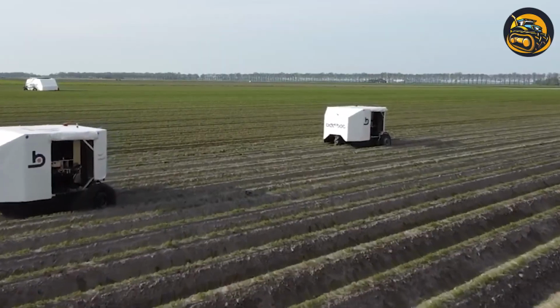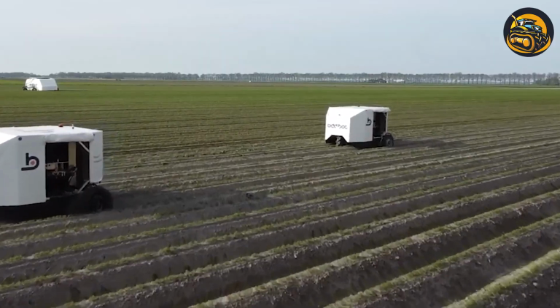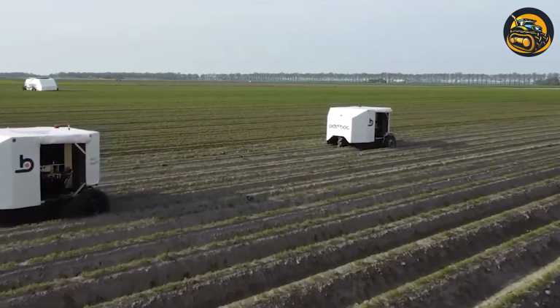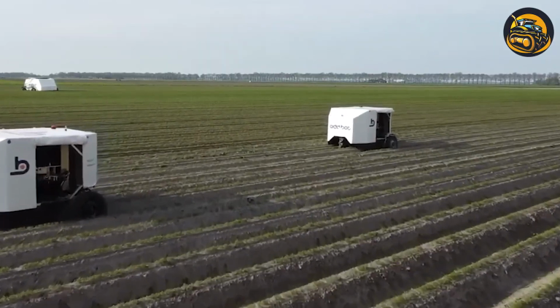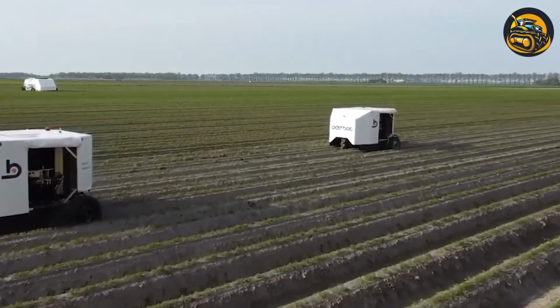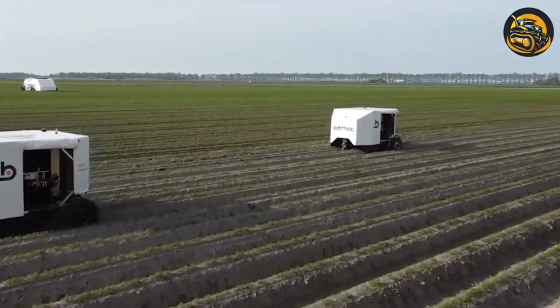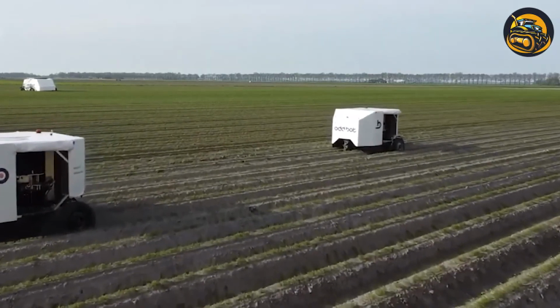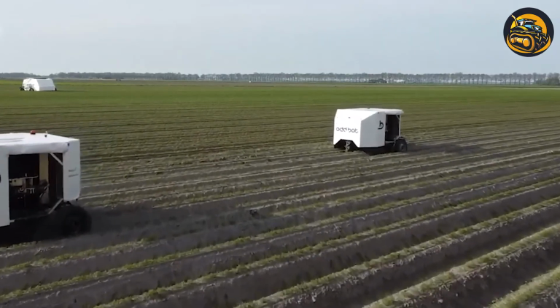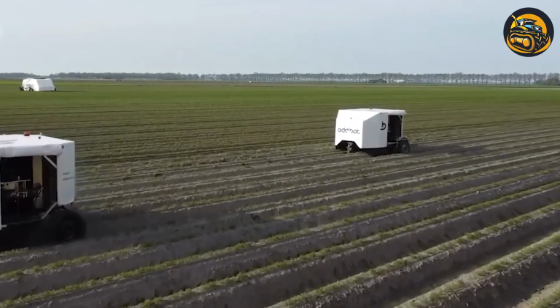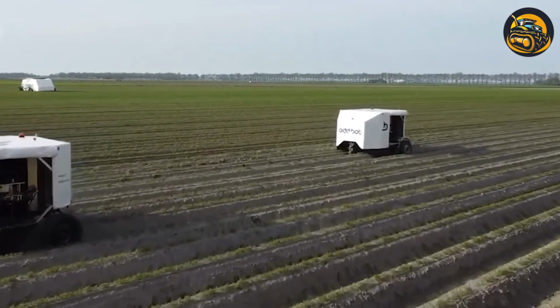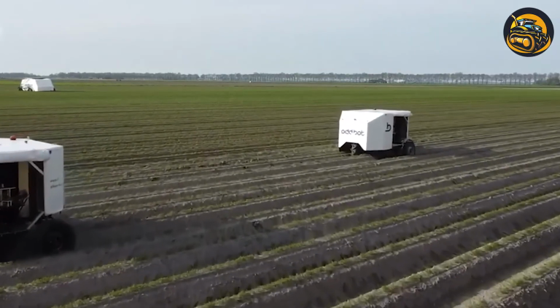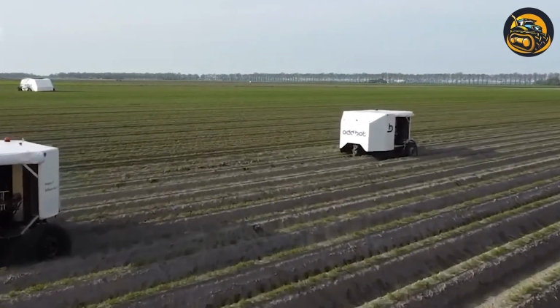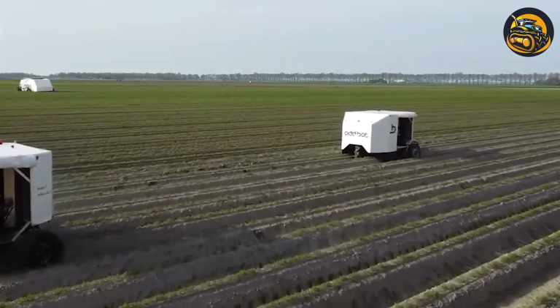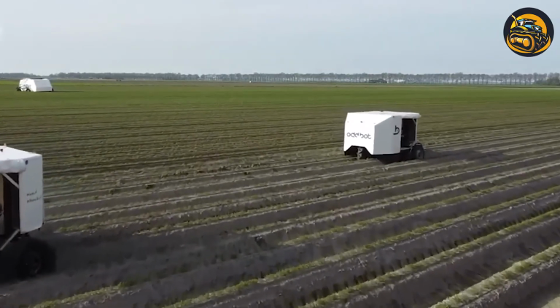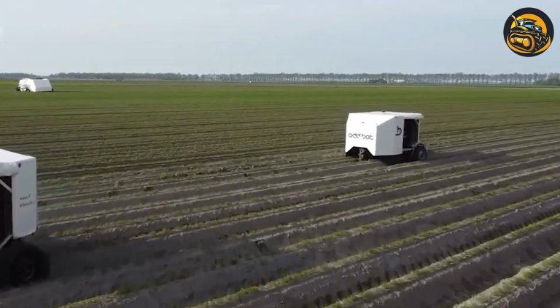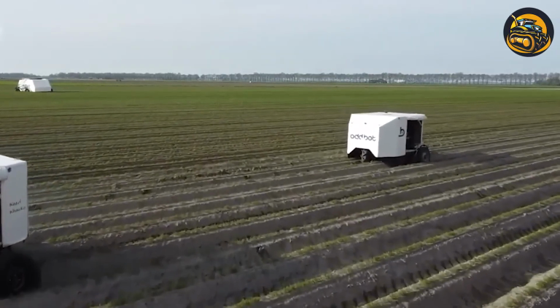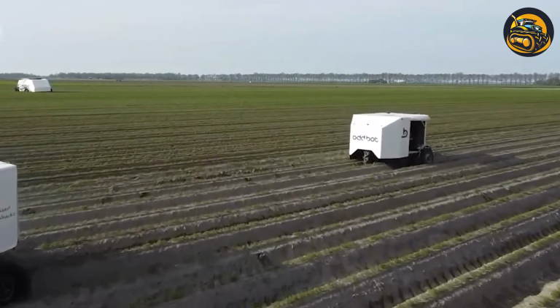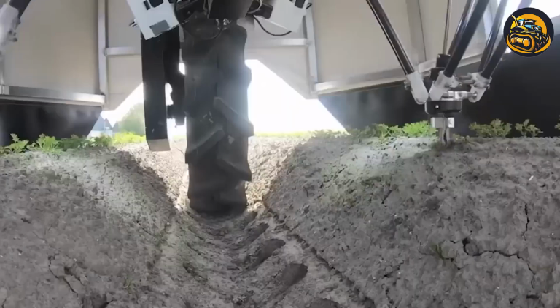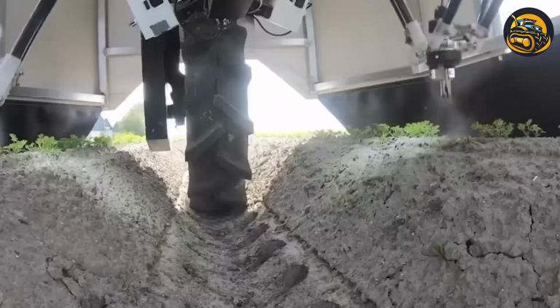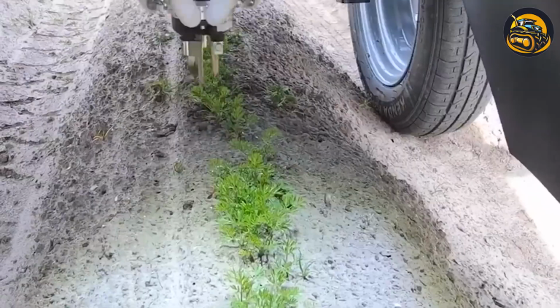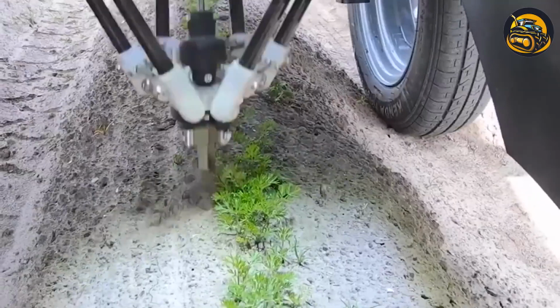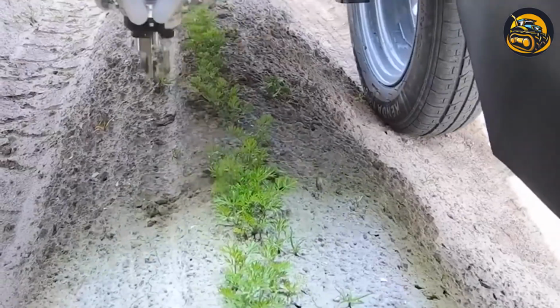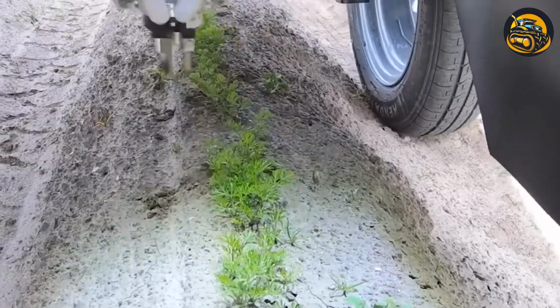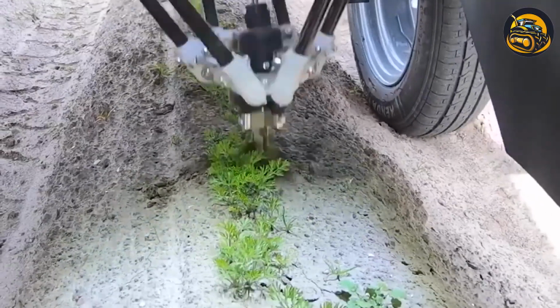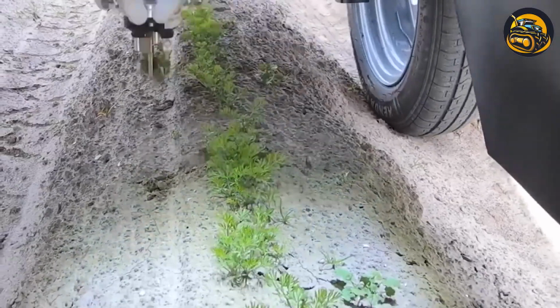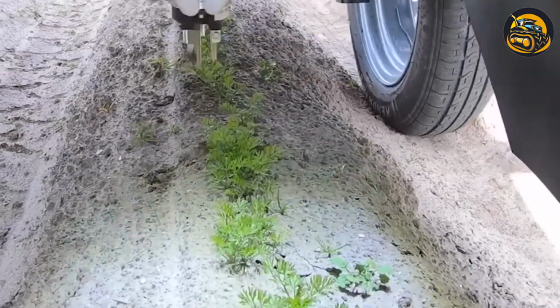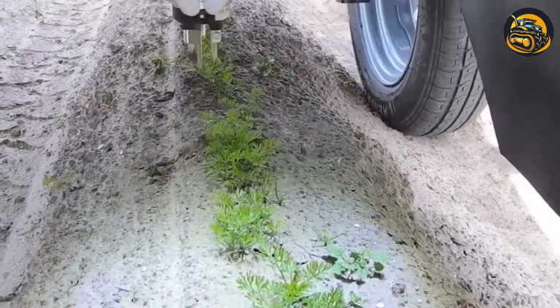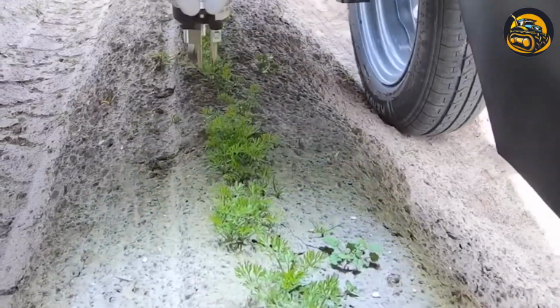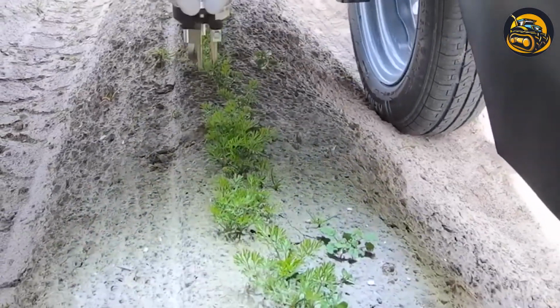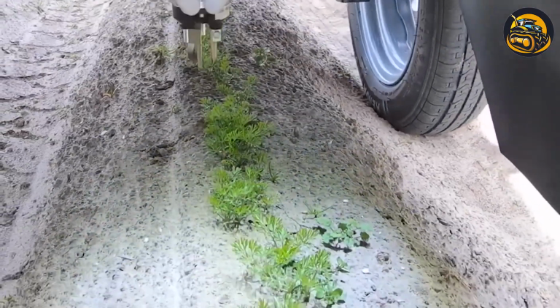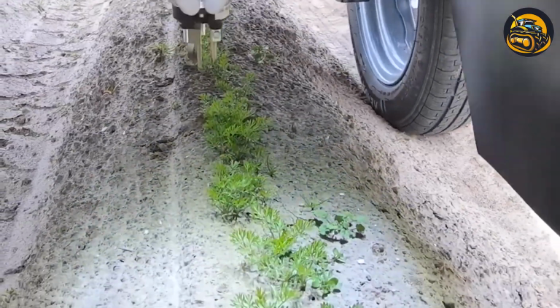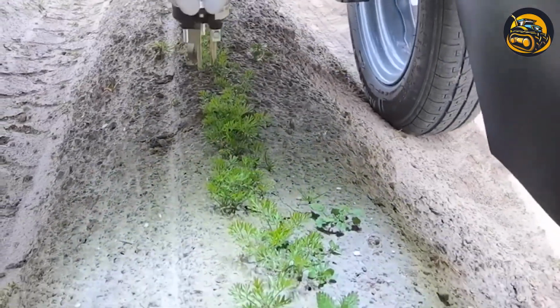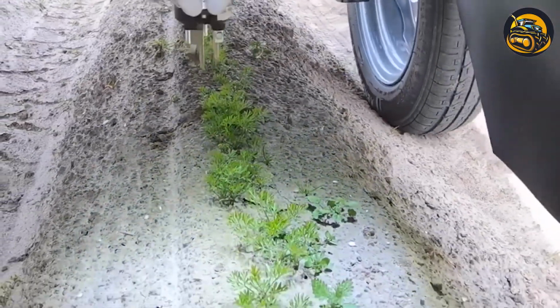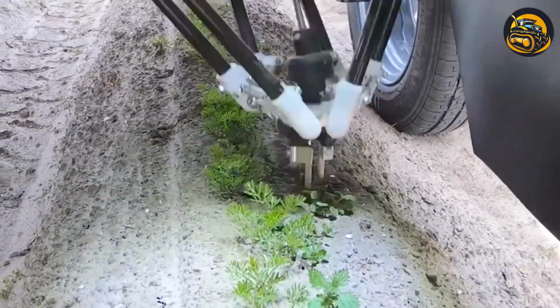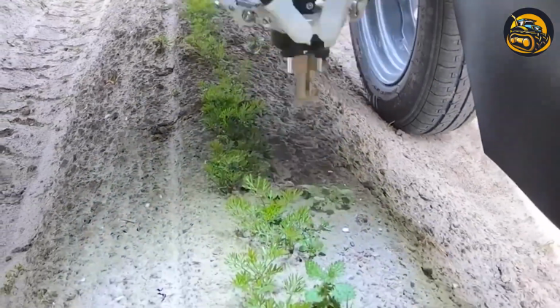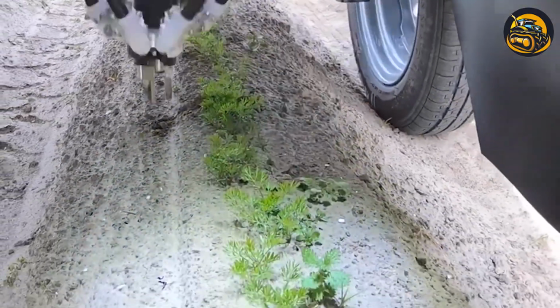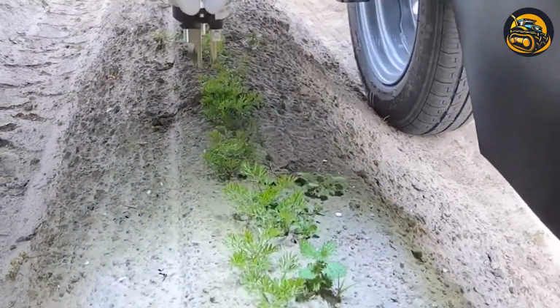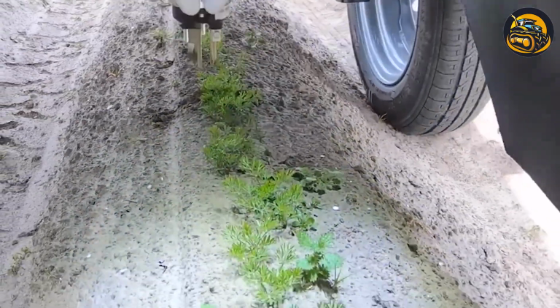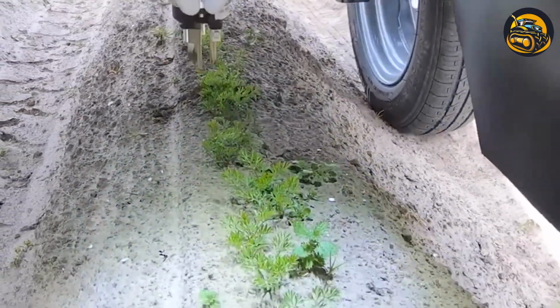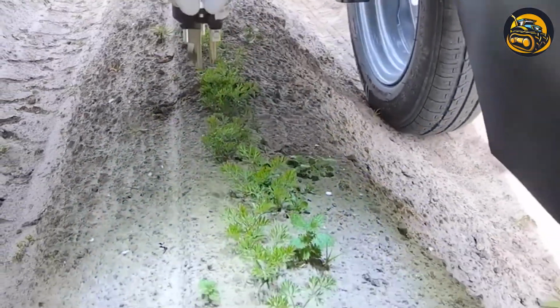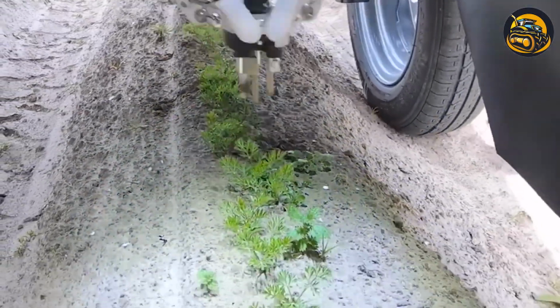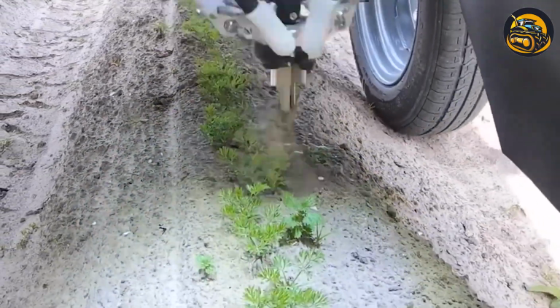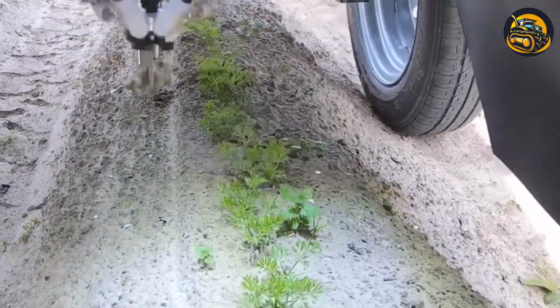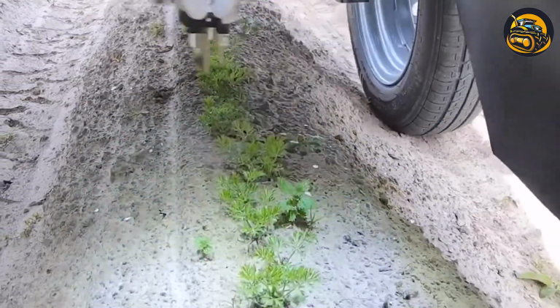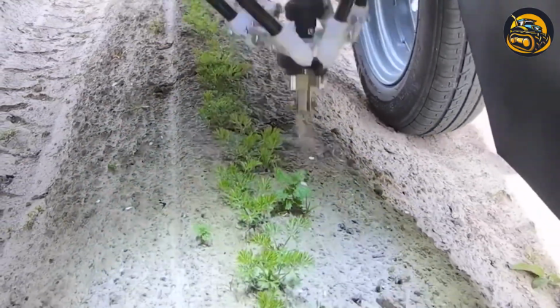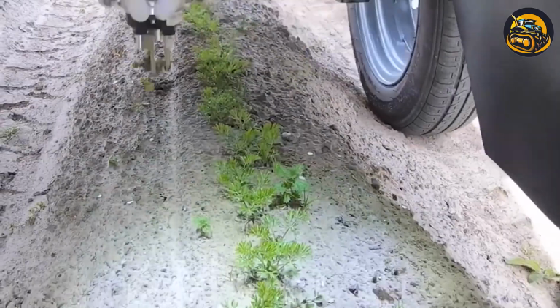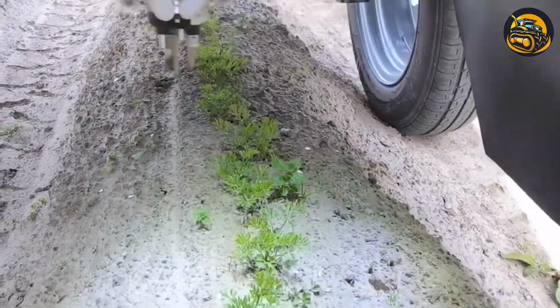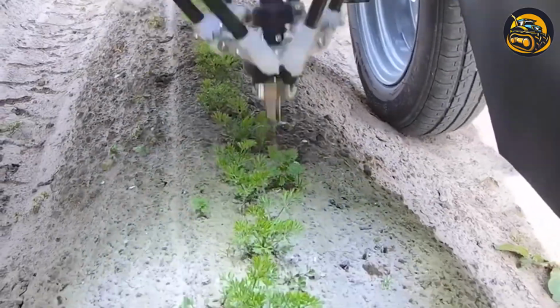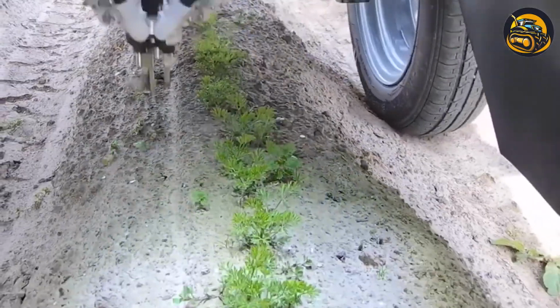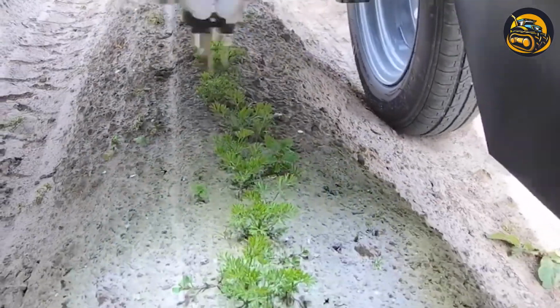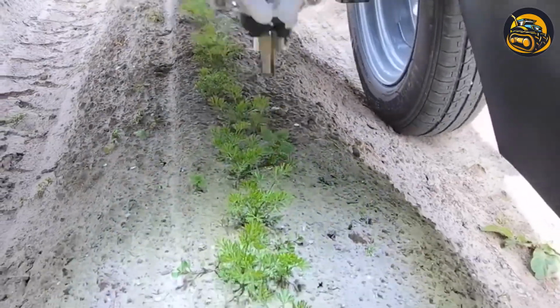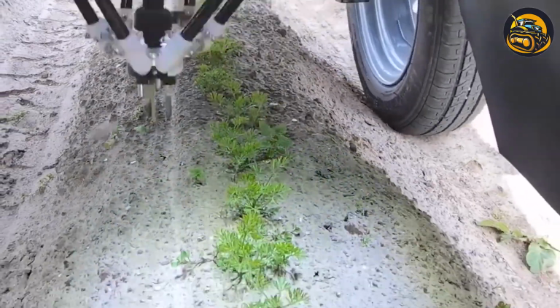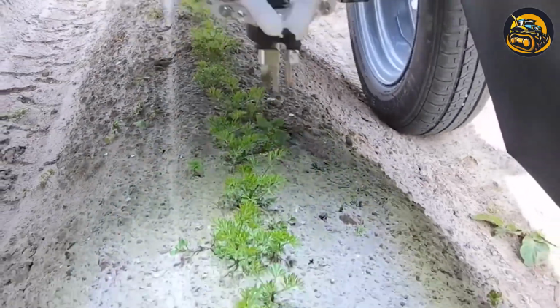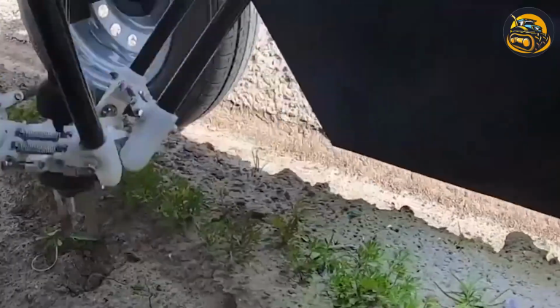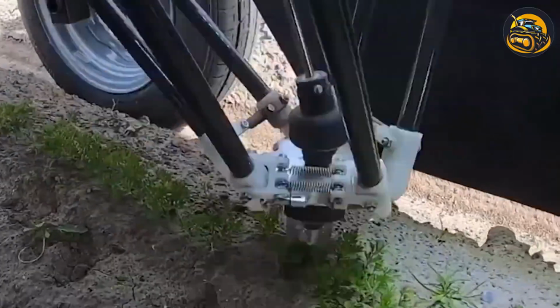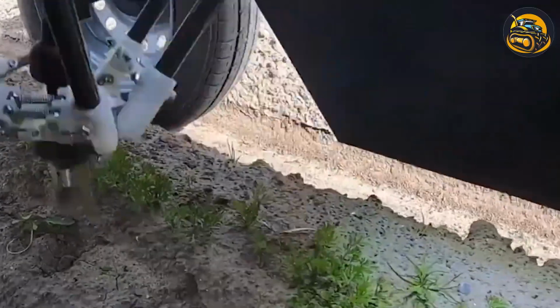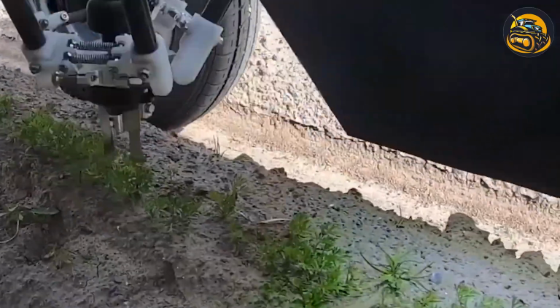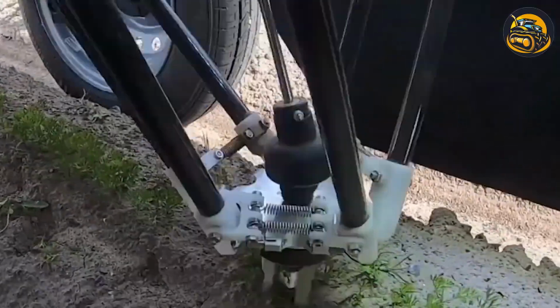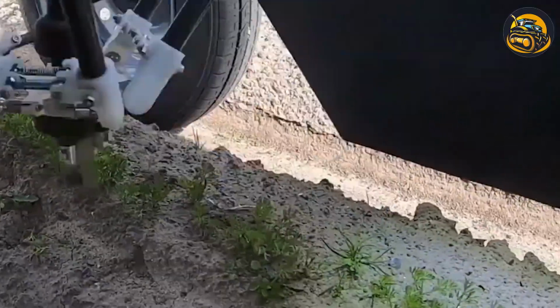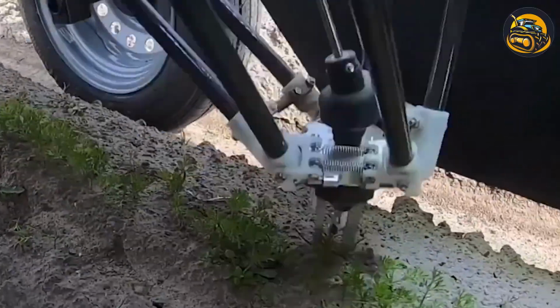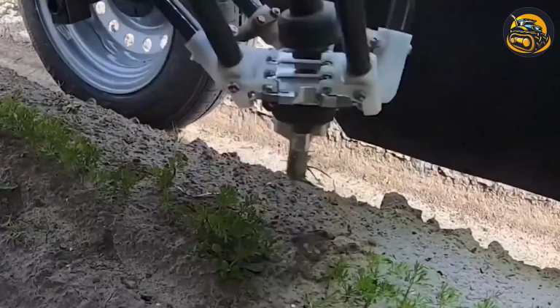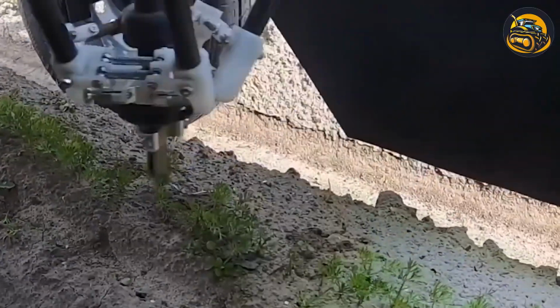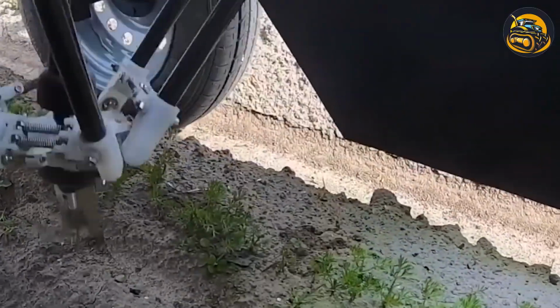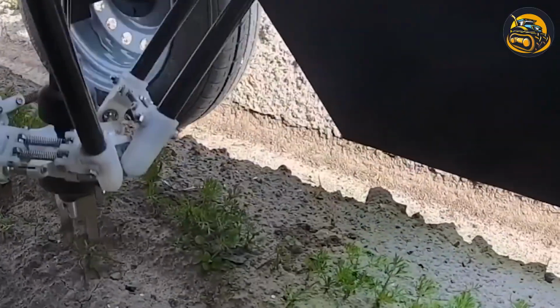Cultivating seeds involves preparing the soil, planting seeds at optimal depths, and providing essential nutrients and water.